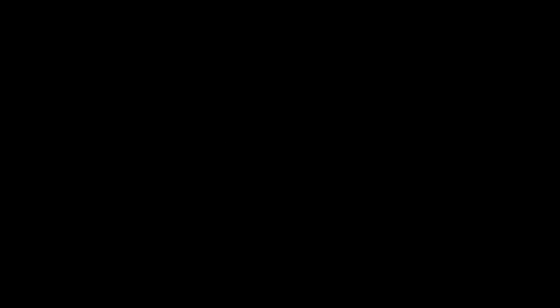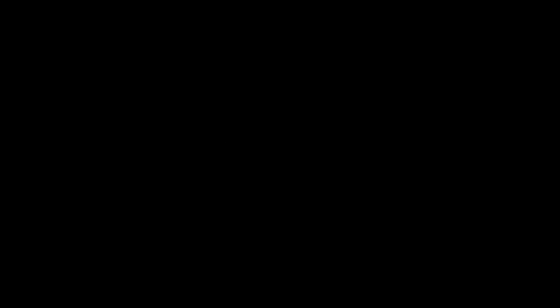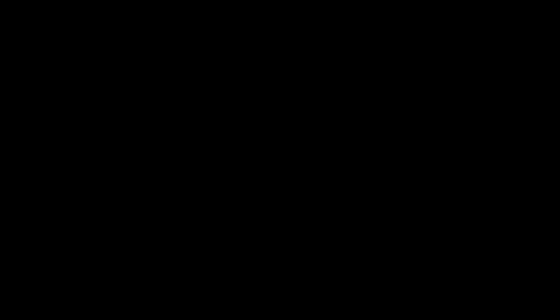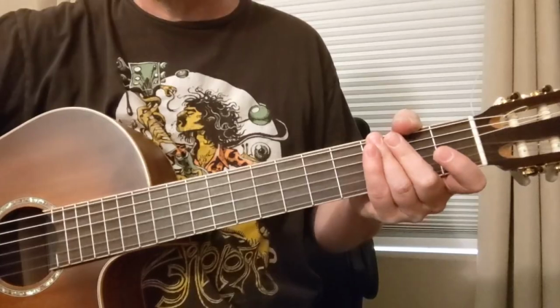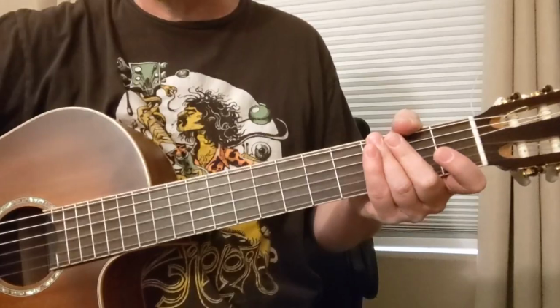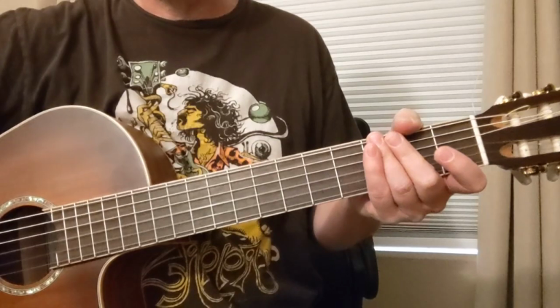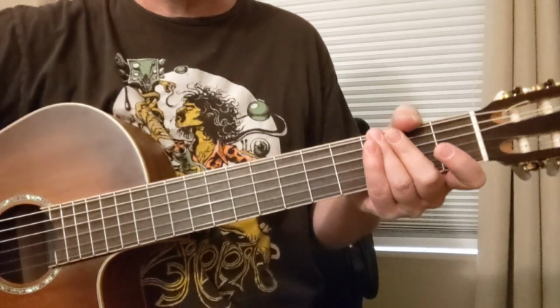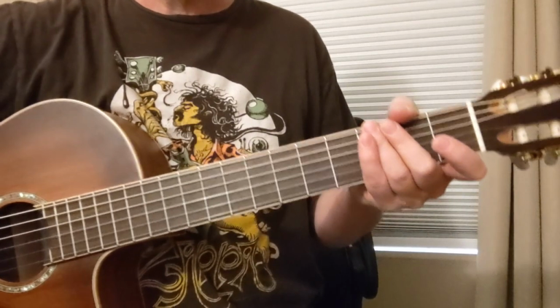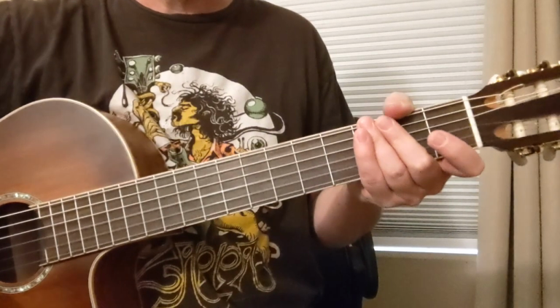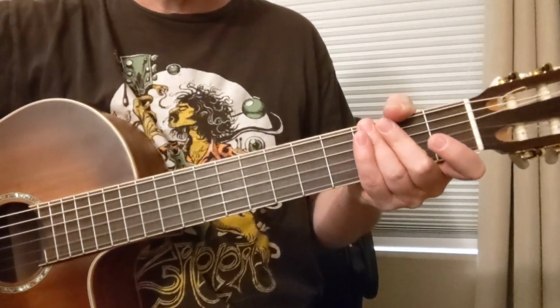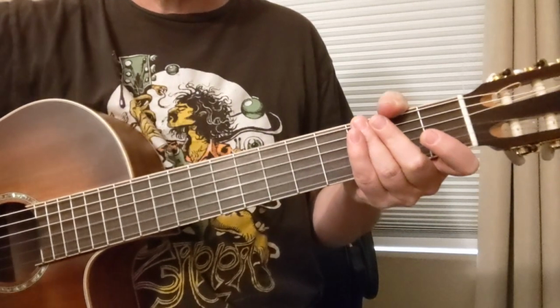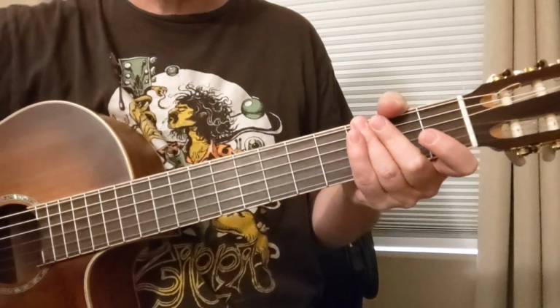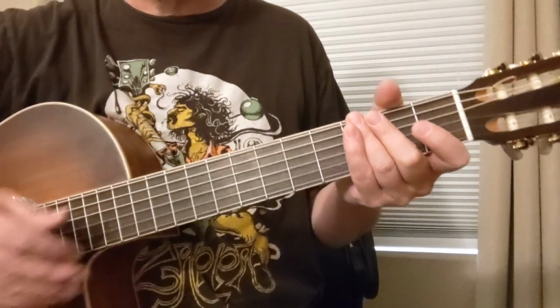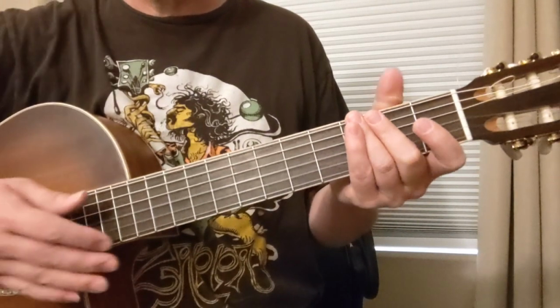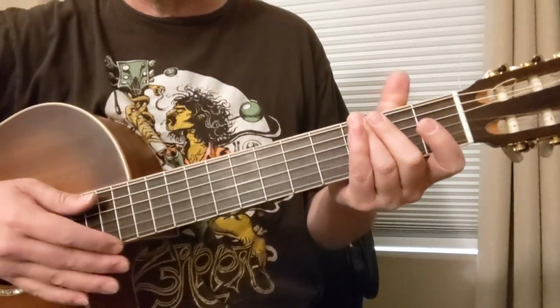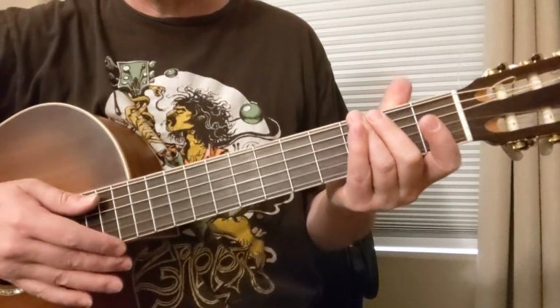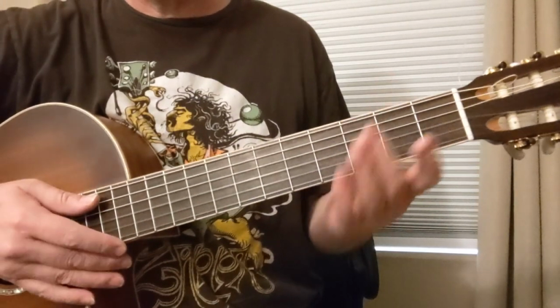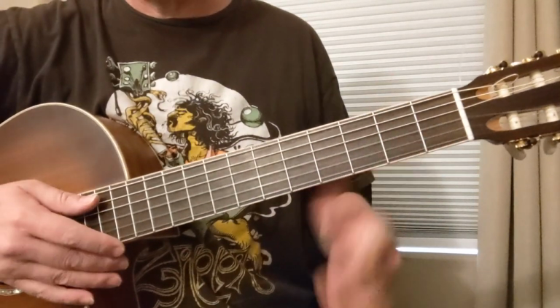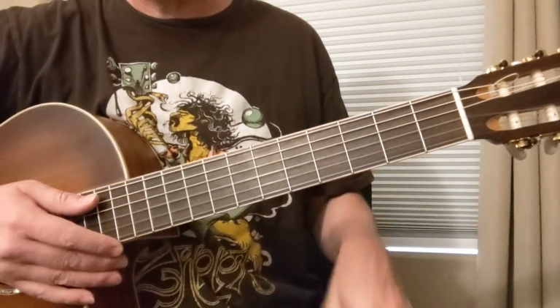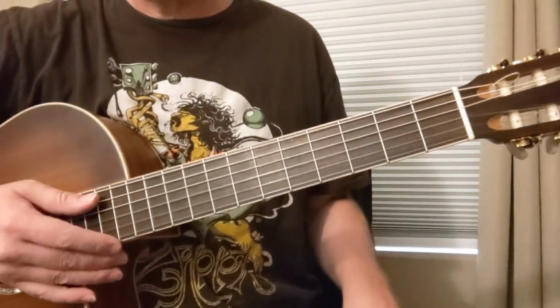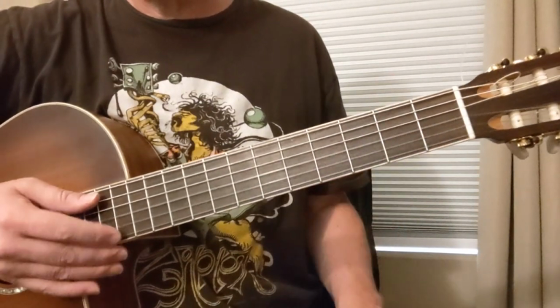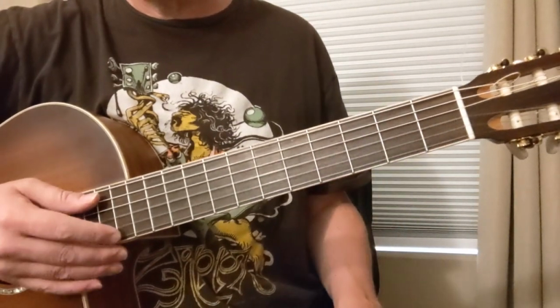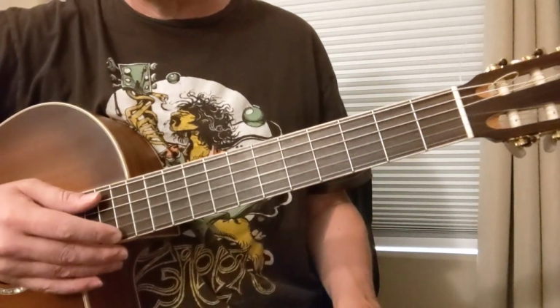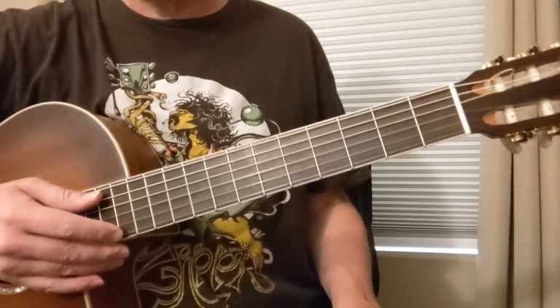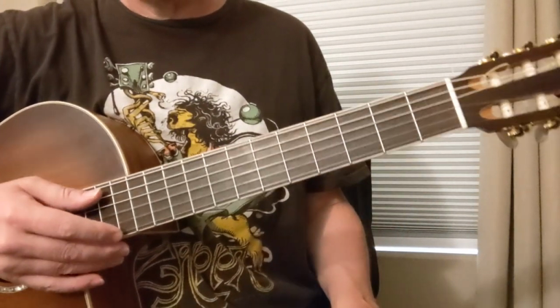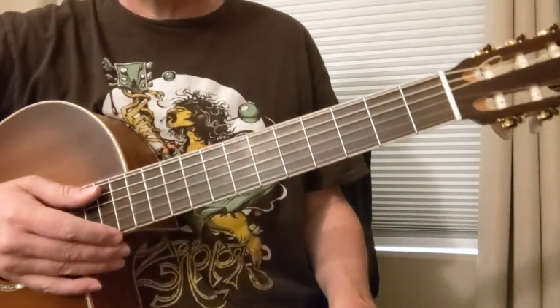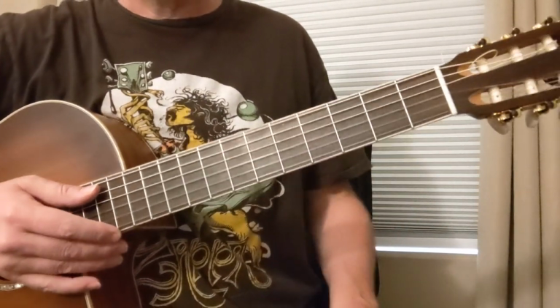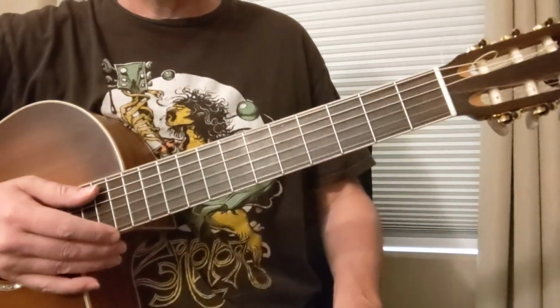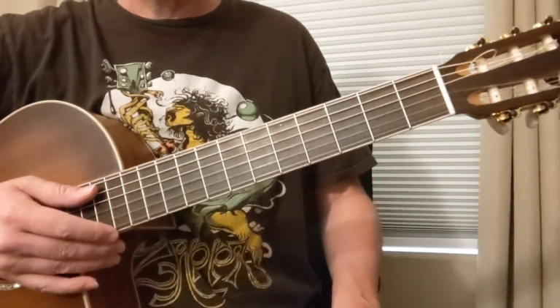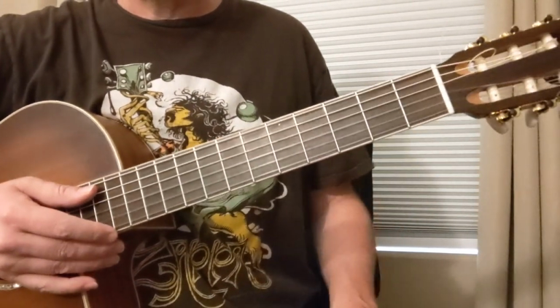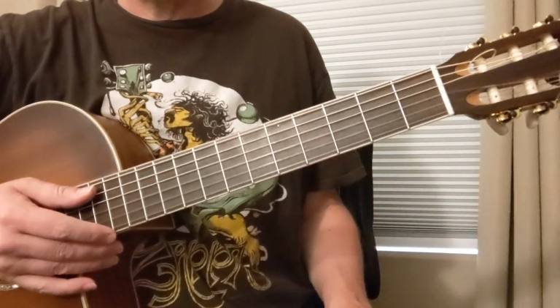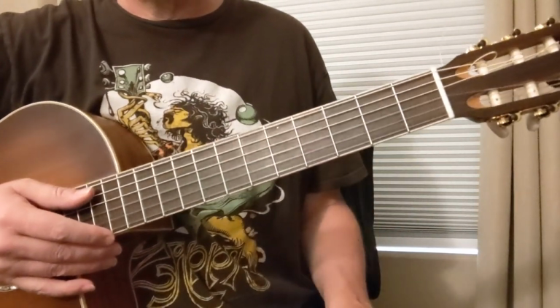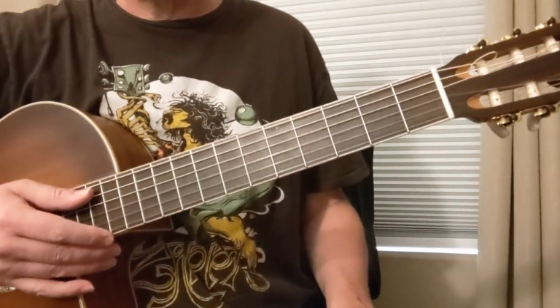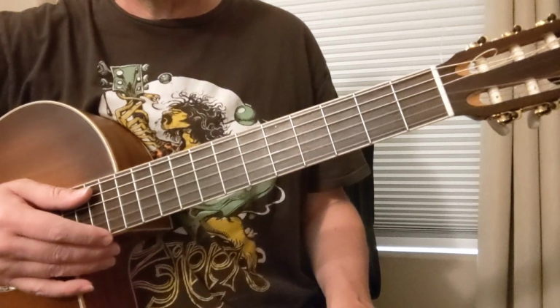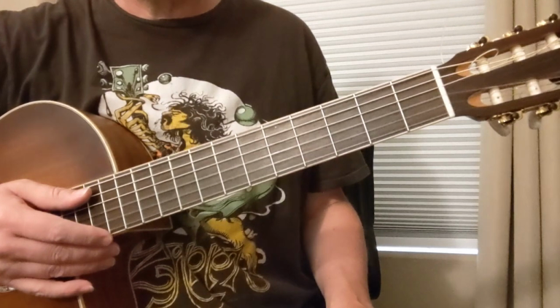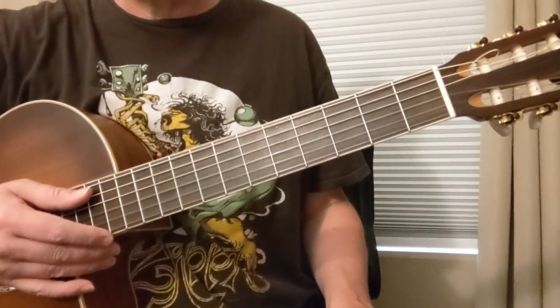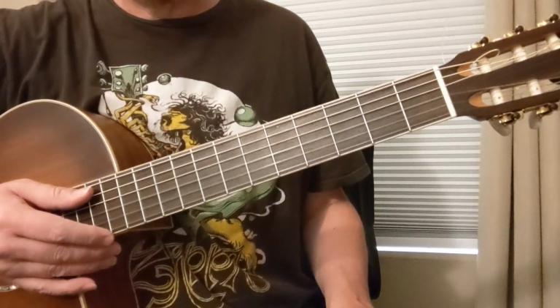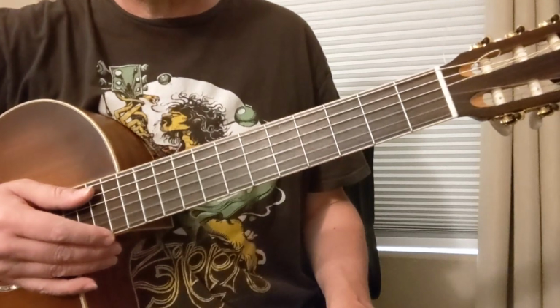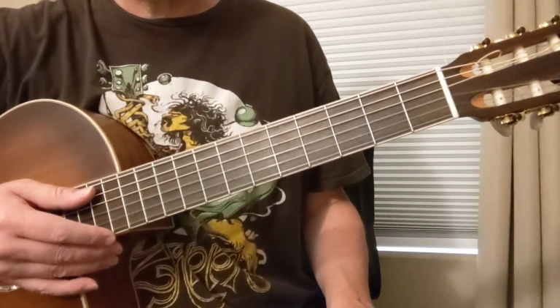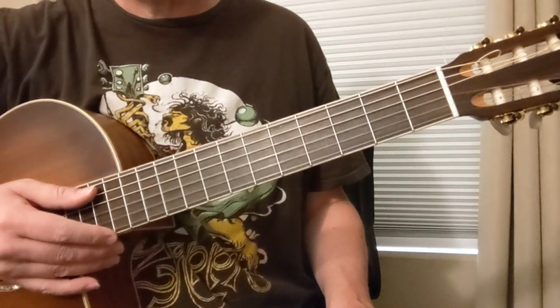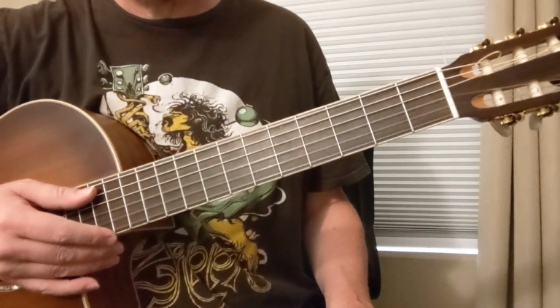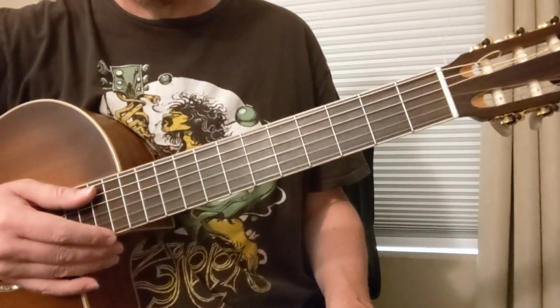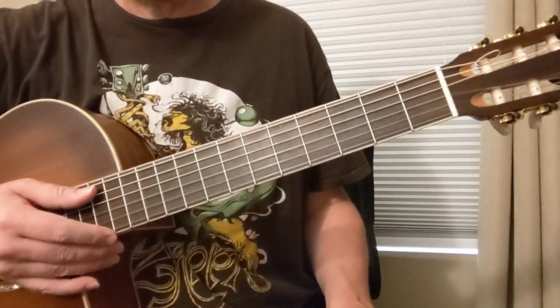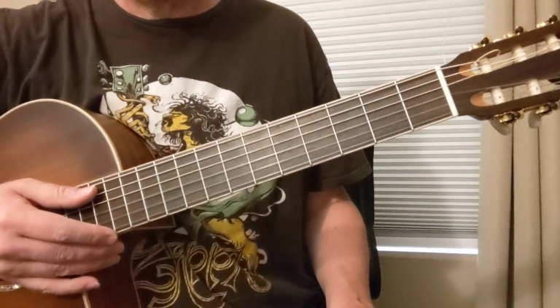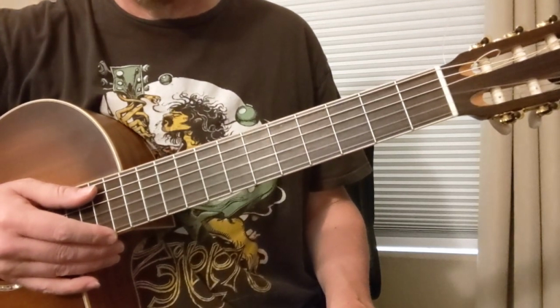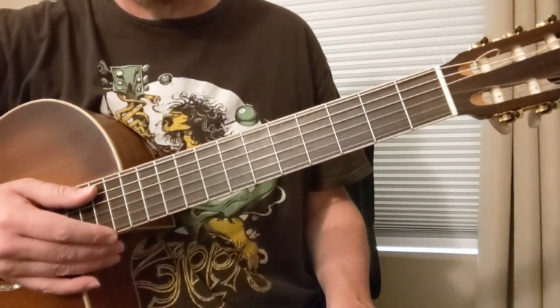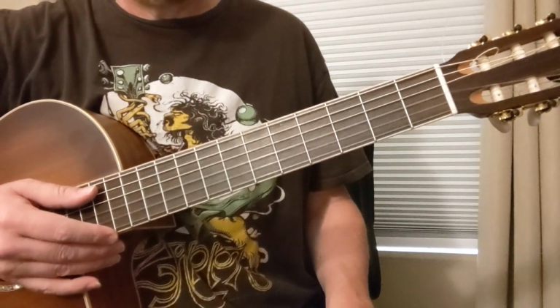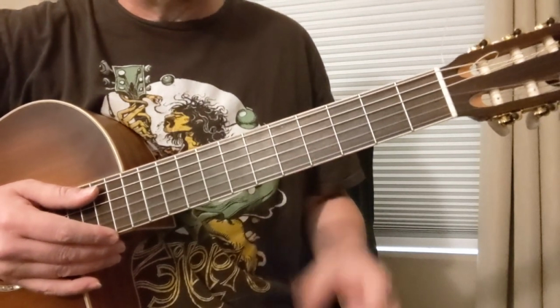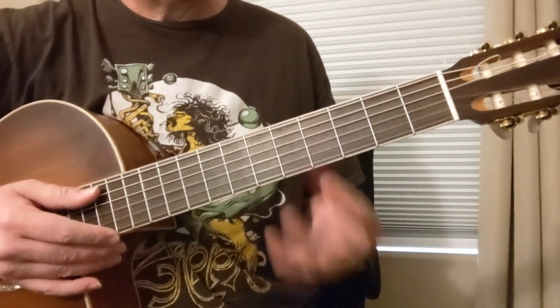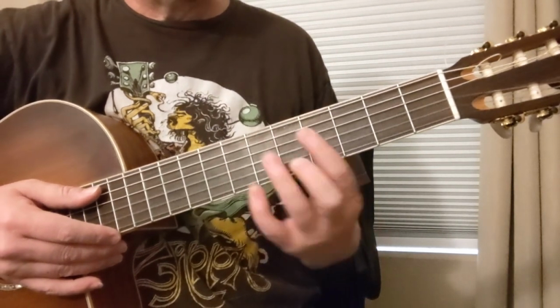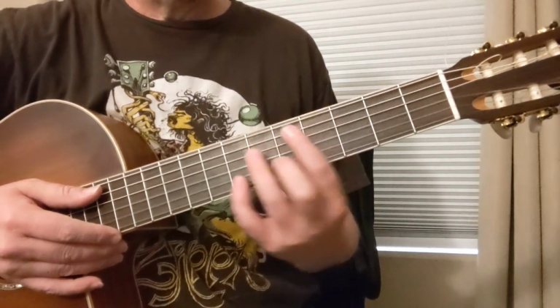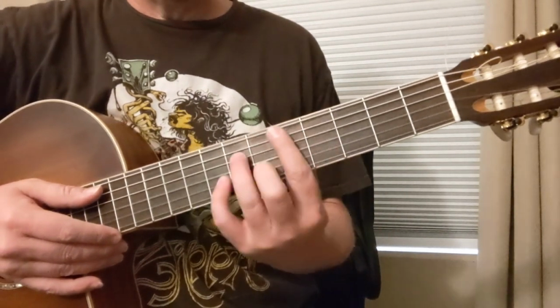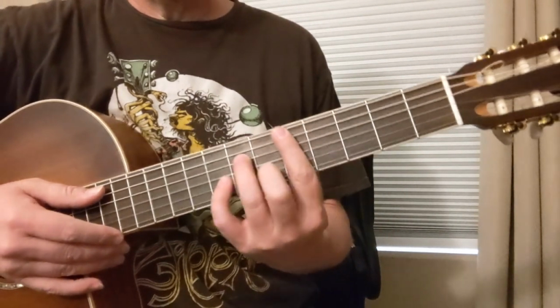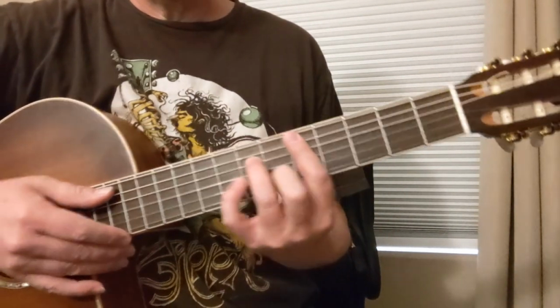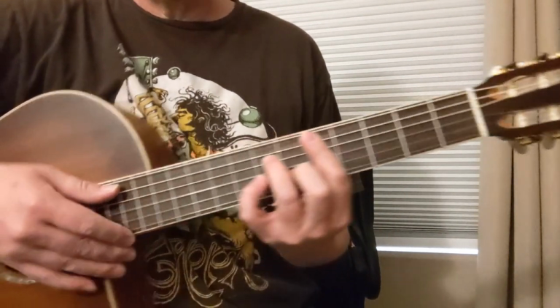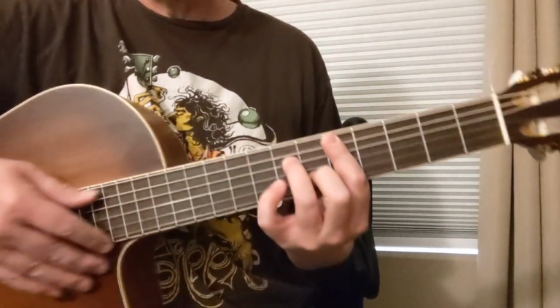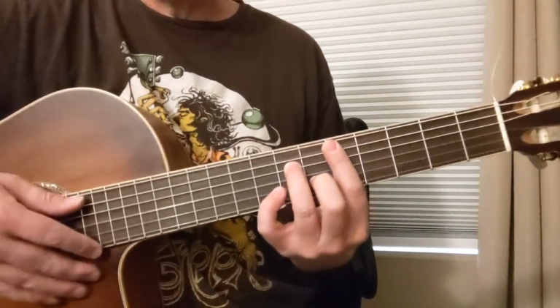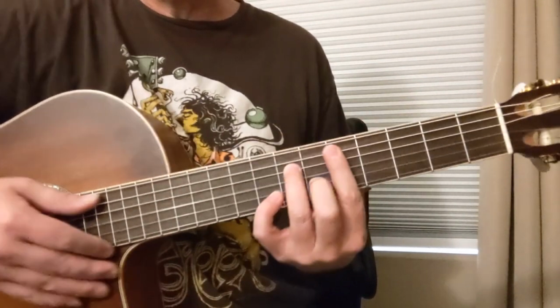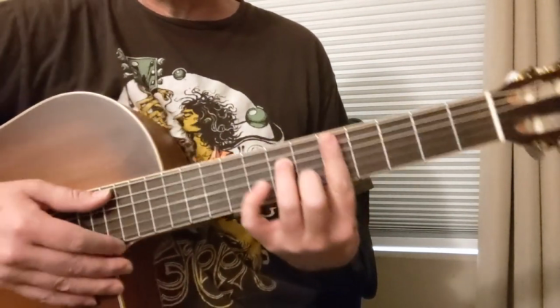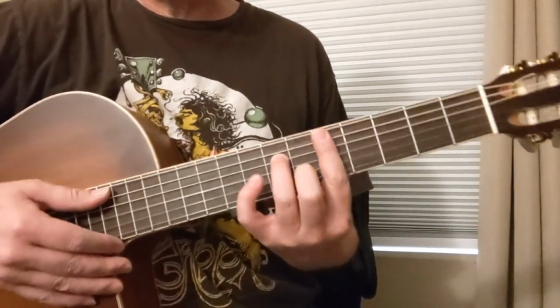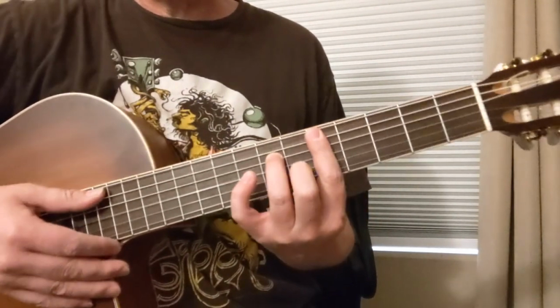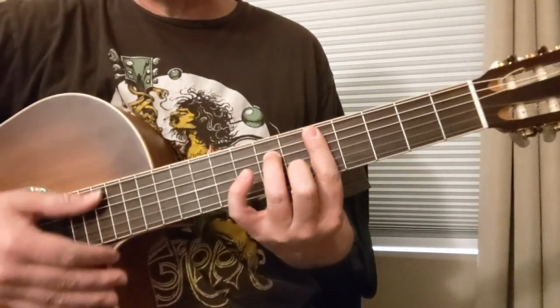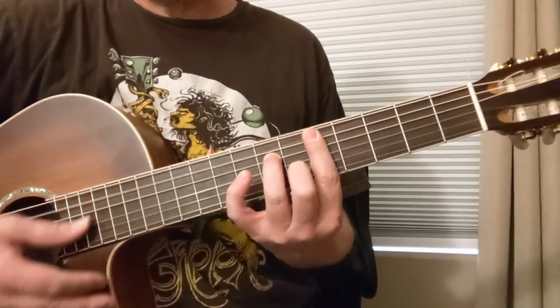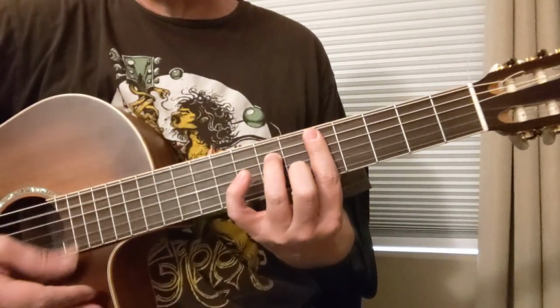Hey y'all, here's a lesson in improvising in the Aeolian mode. This is the natural minor mode. We're going to do it in D minor.